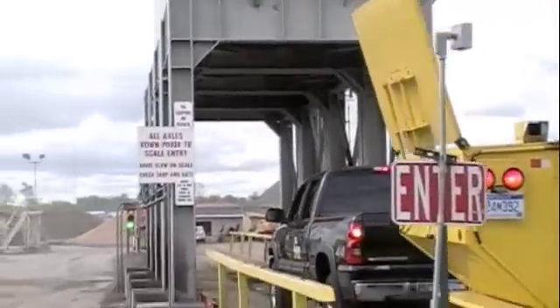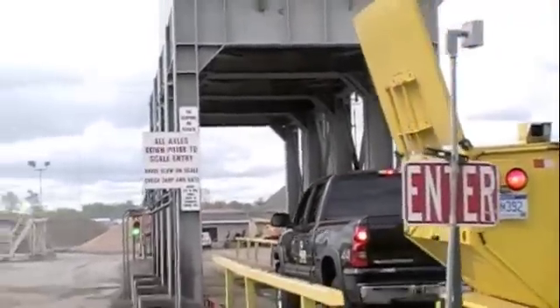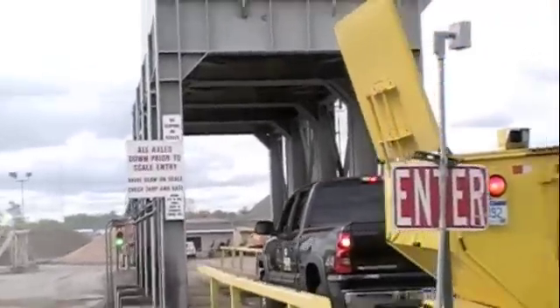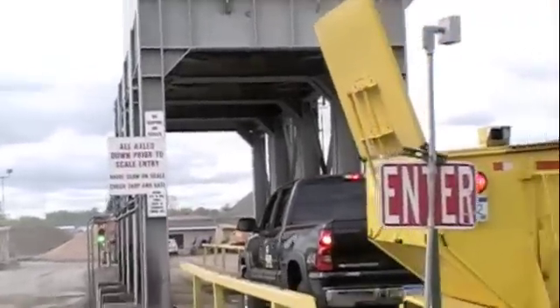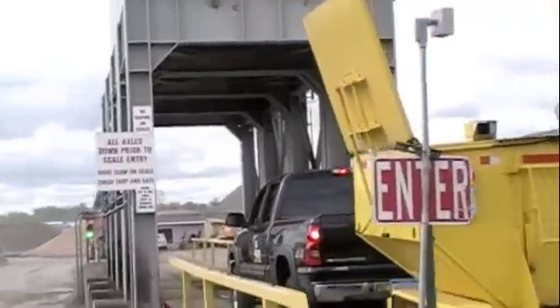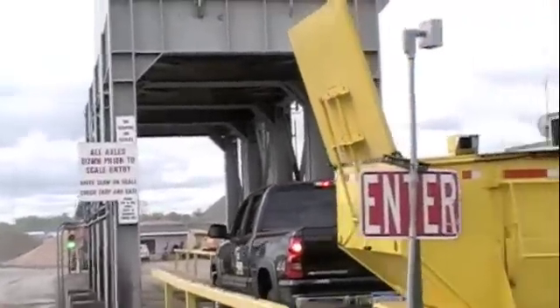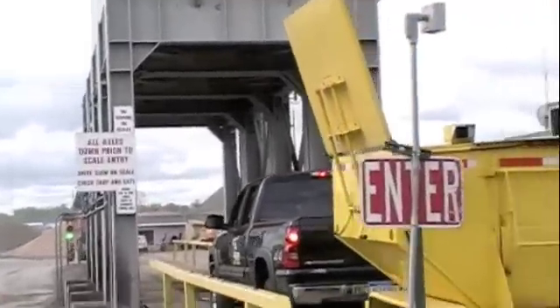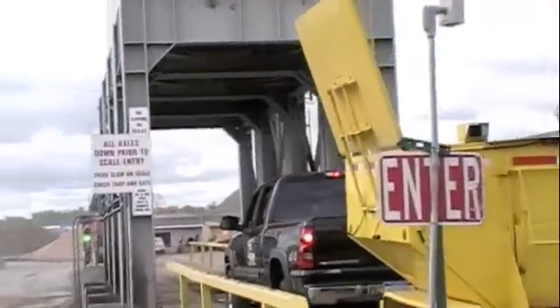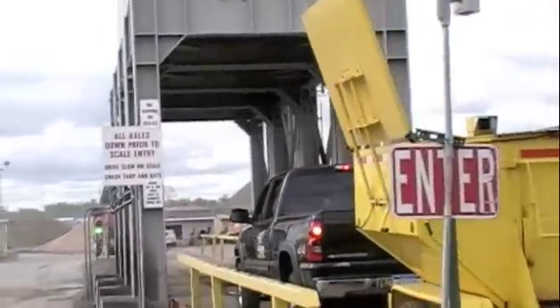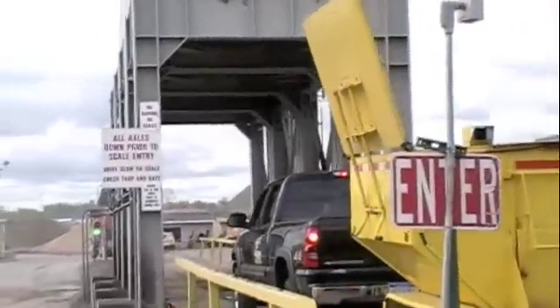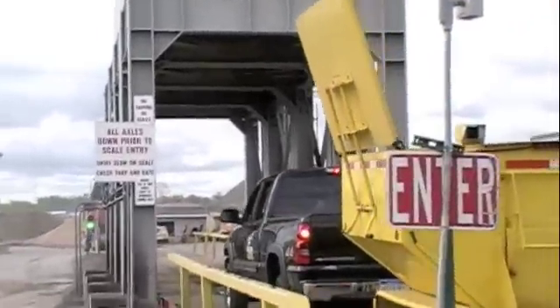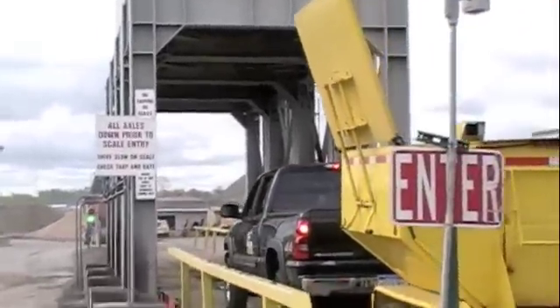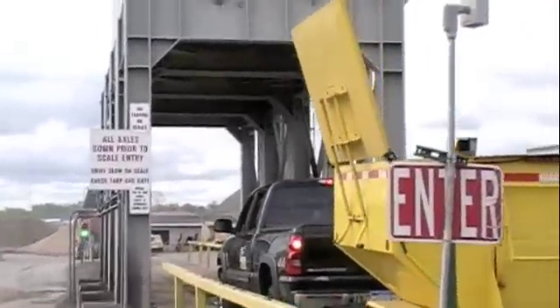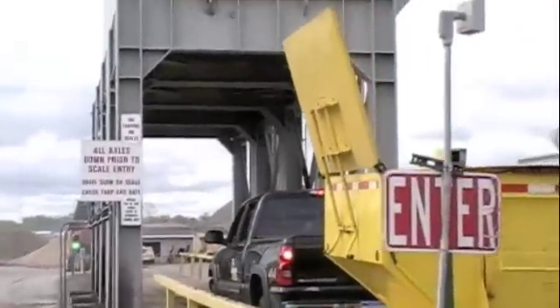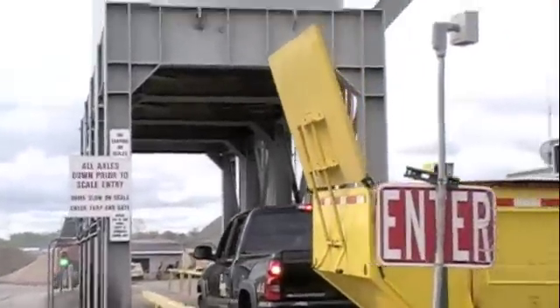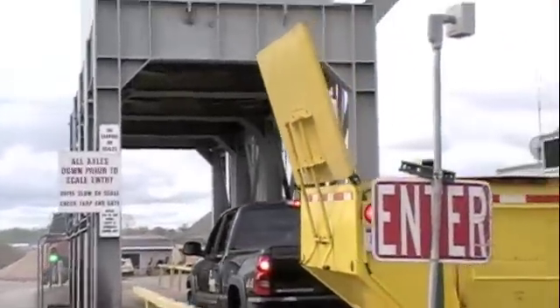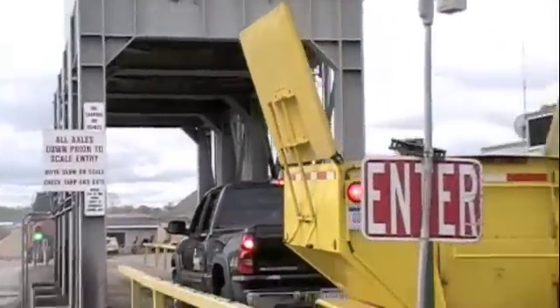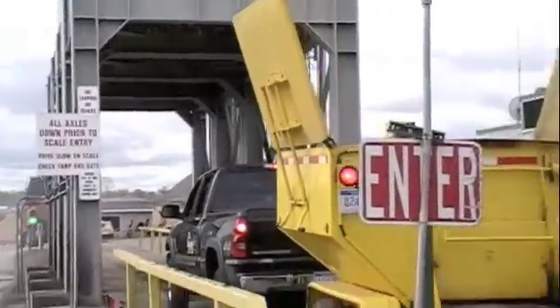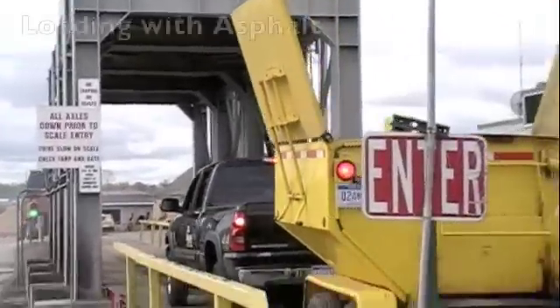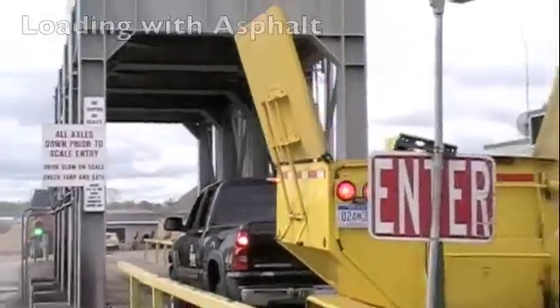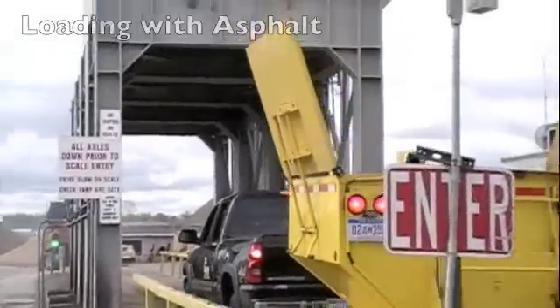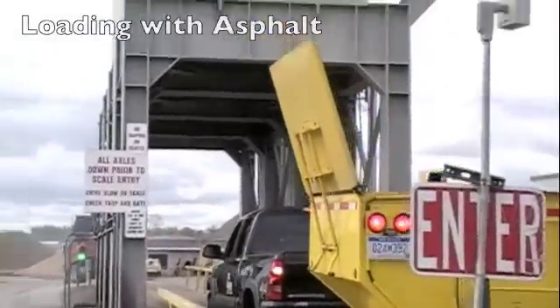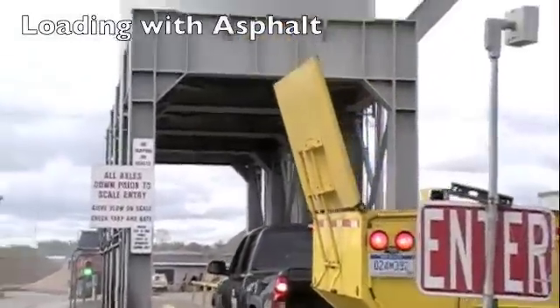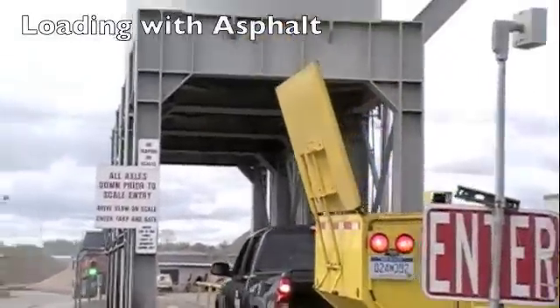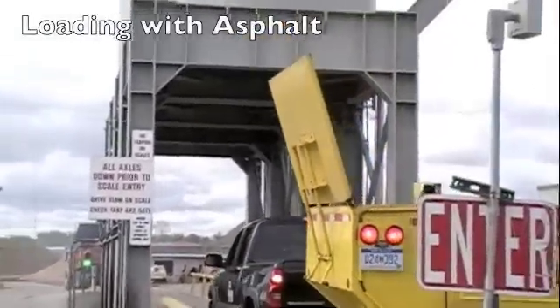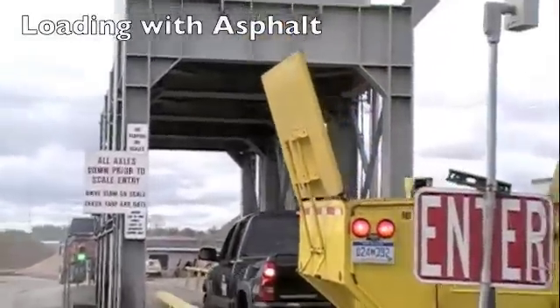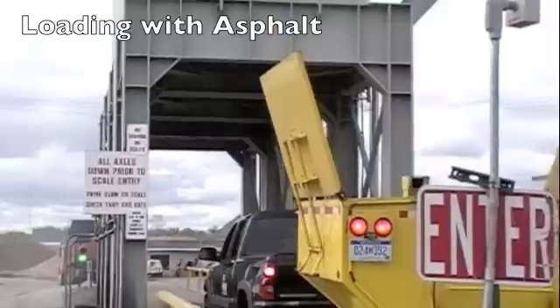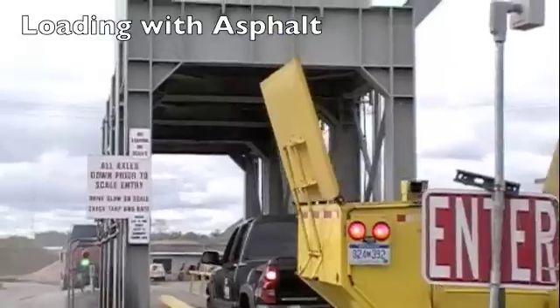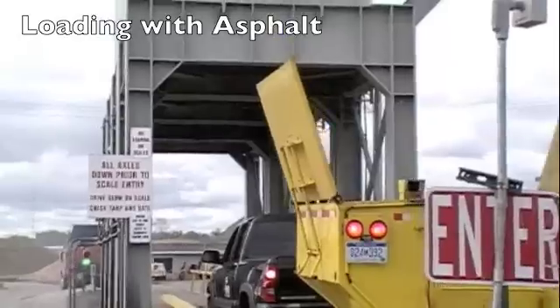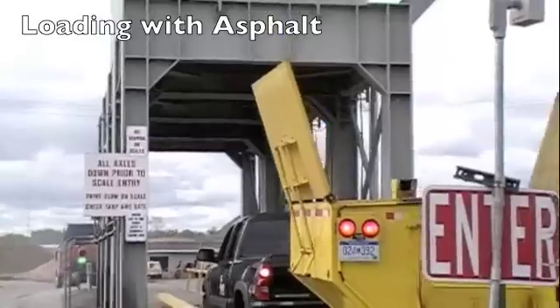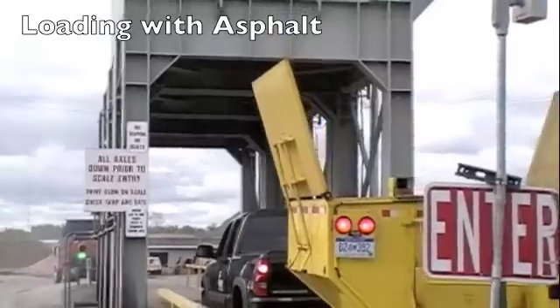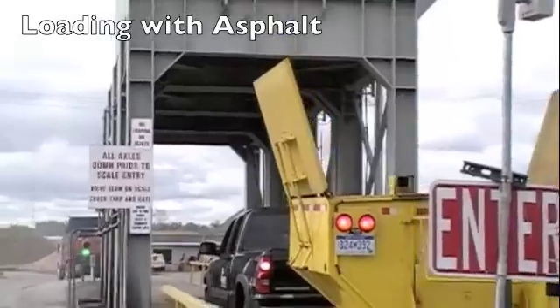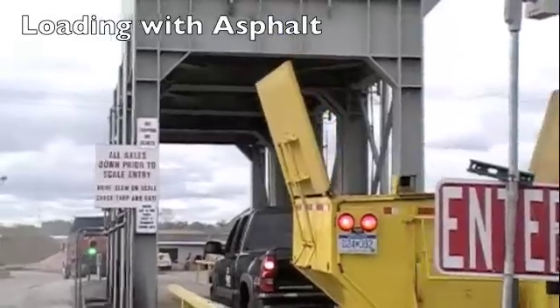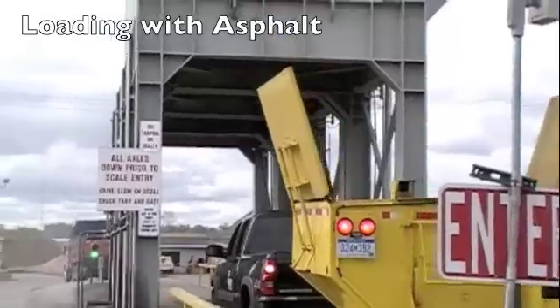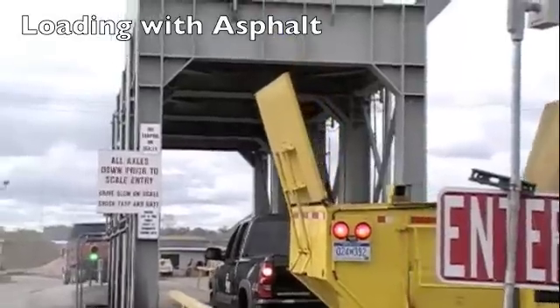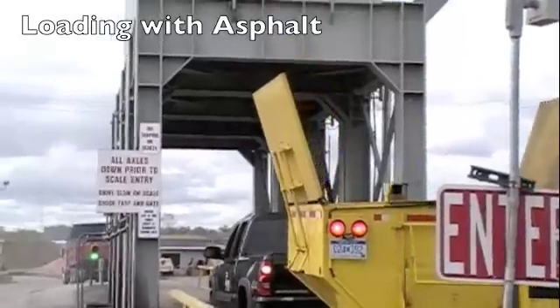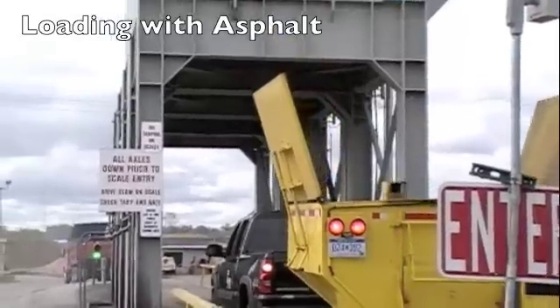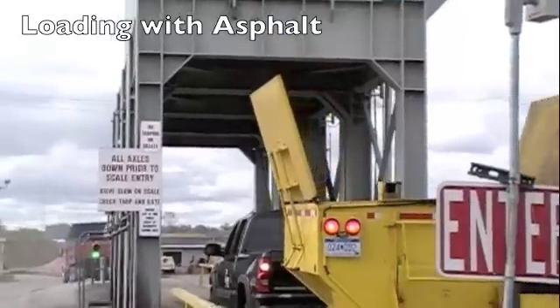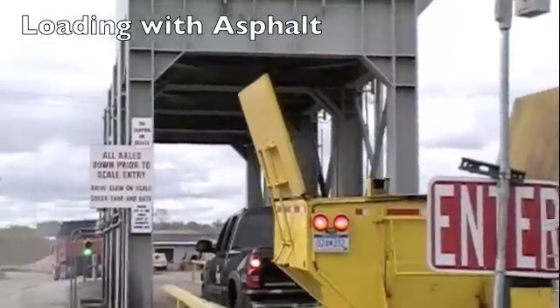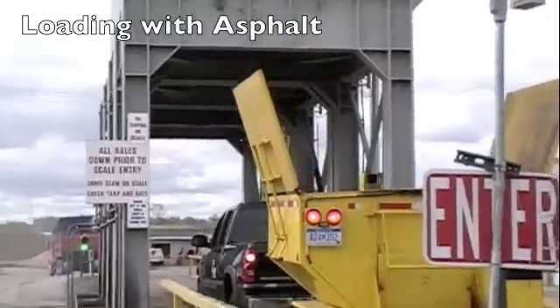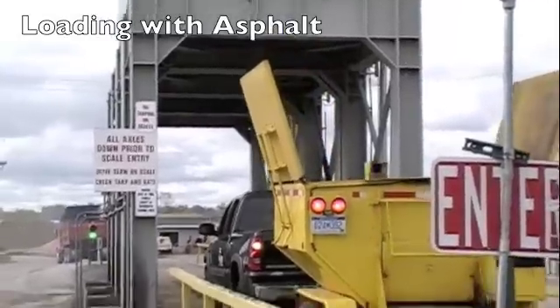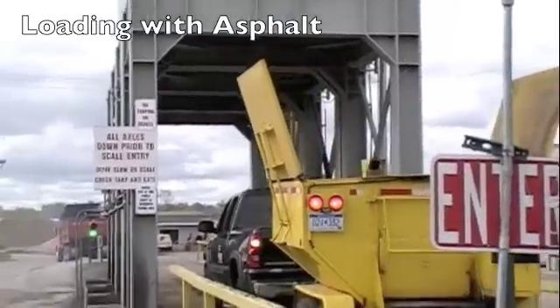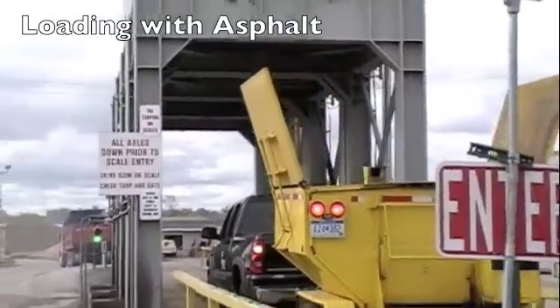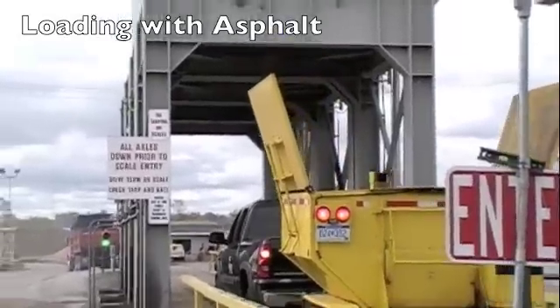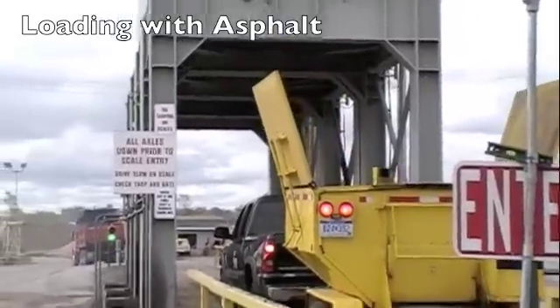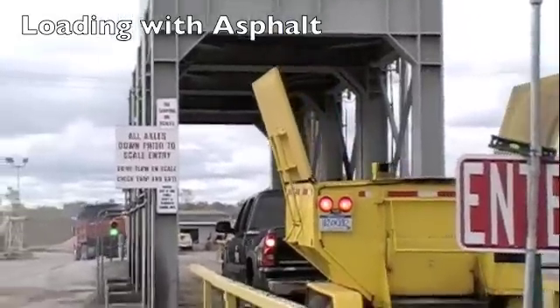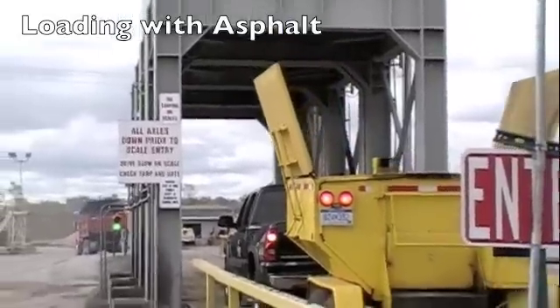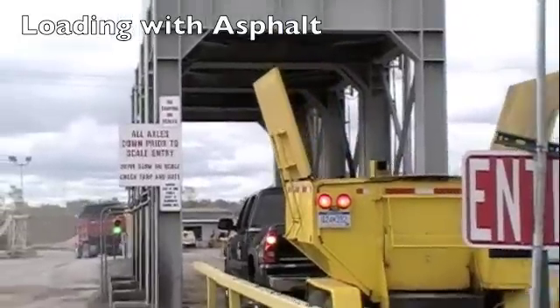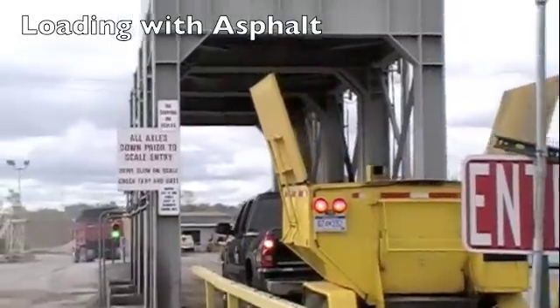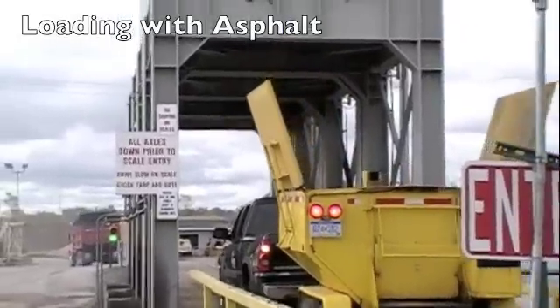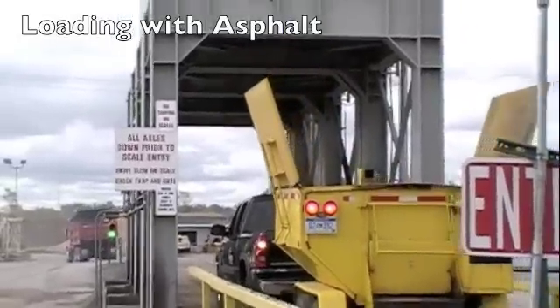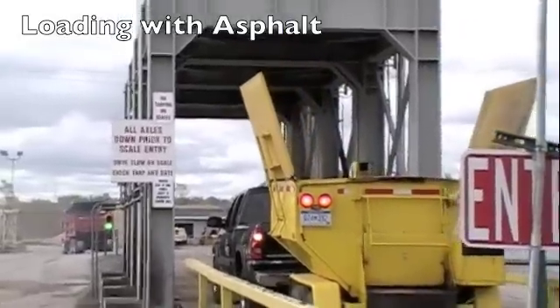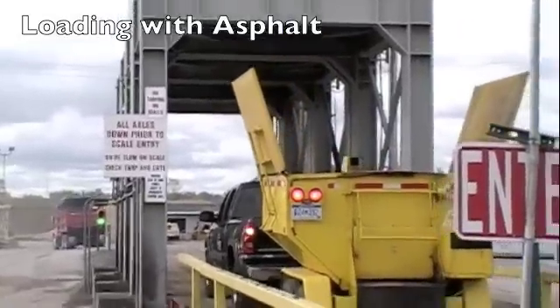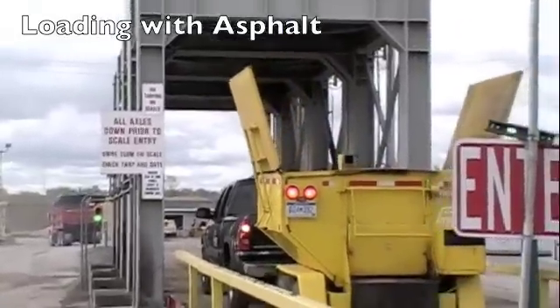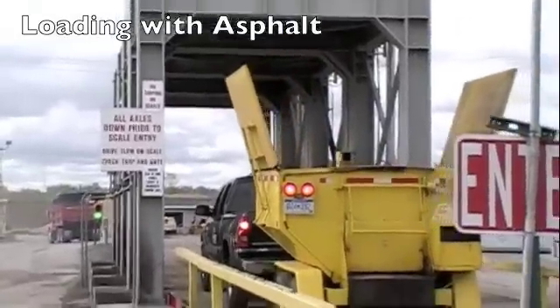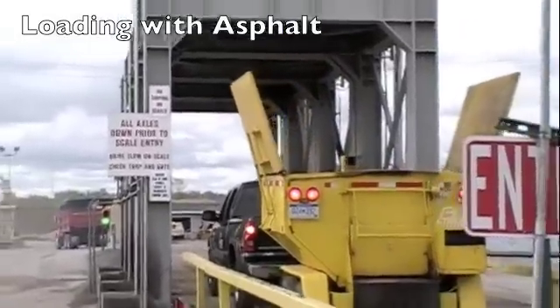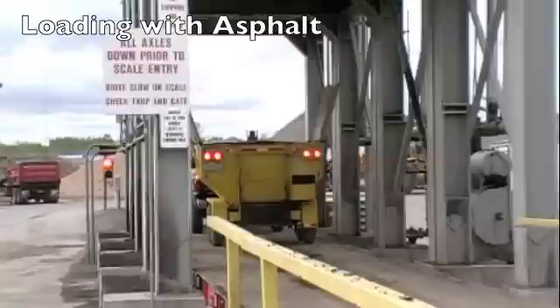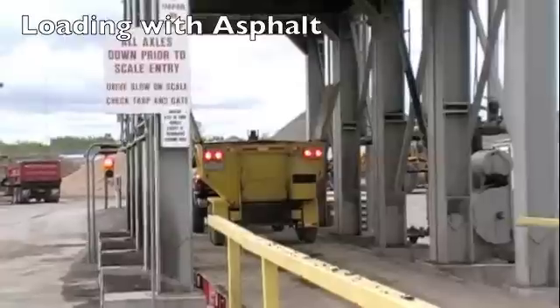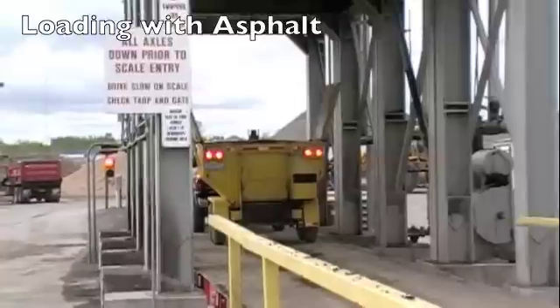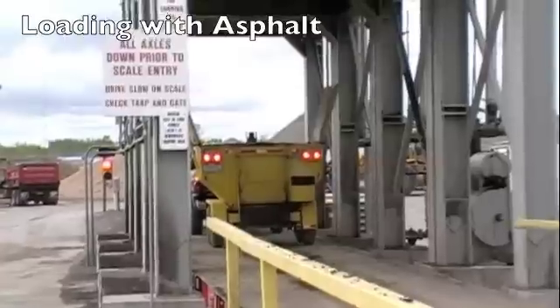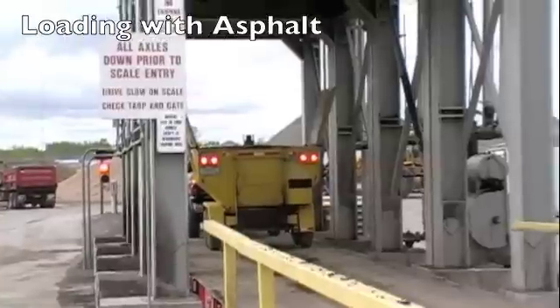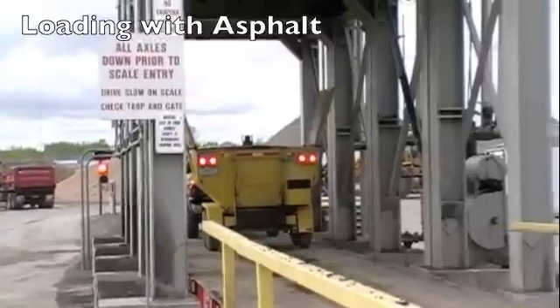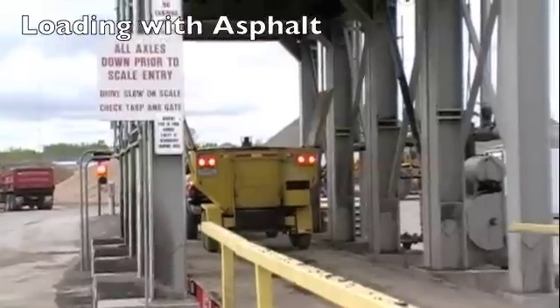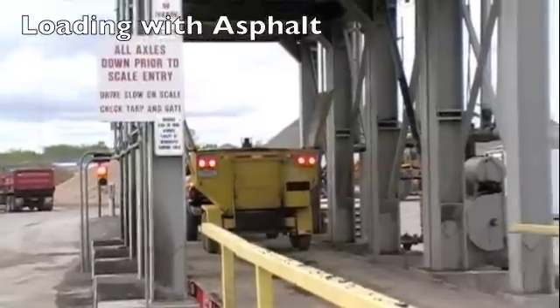Here we see the Falcon unit pulling up to the asphalt plant, waiting to be filled with purchased hot mix asphalt.